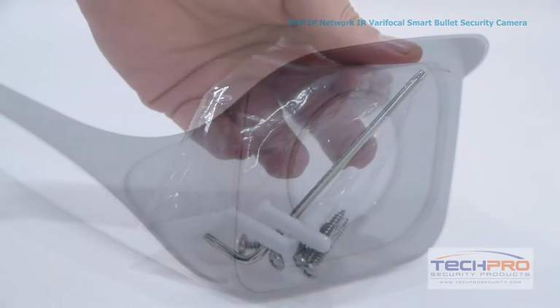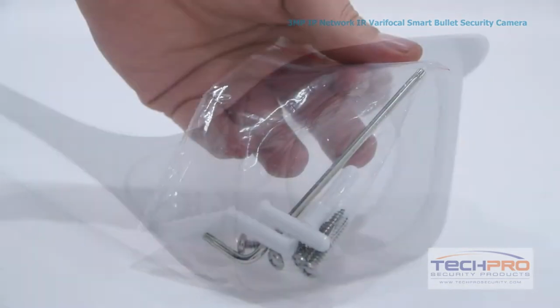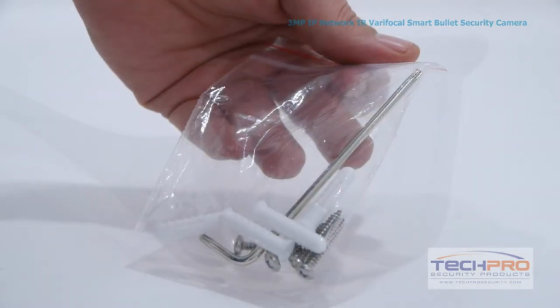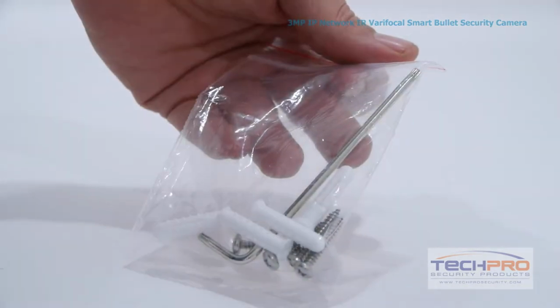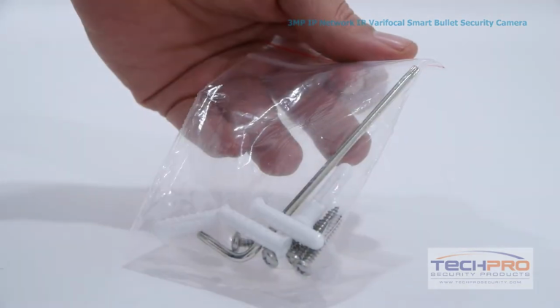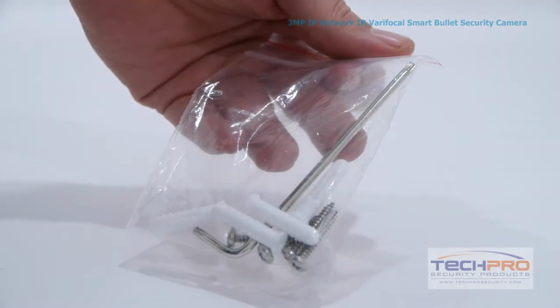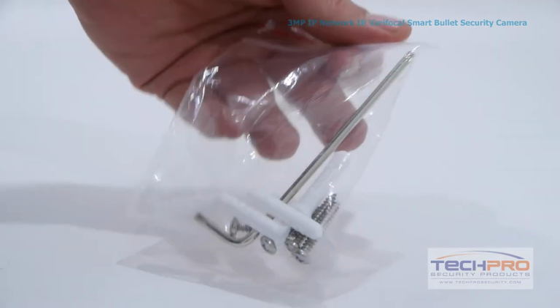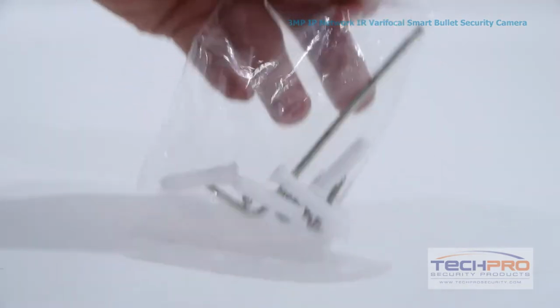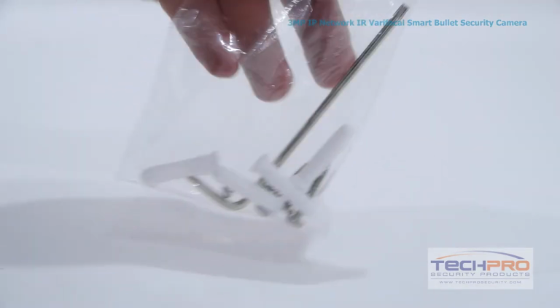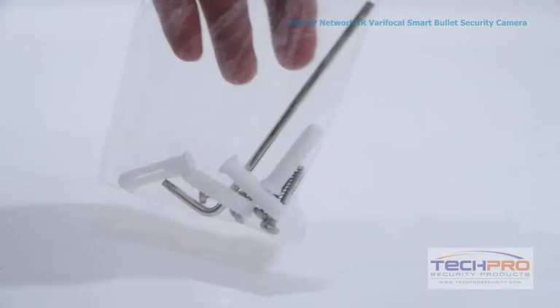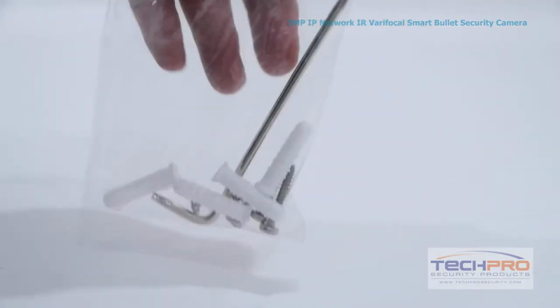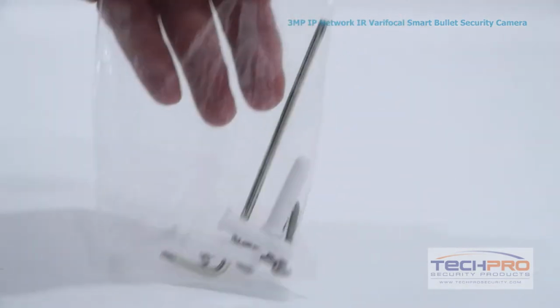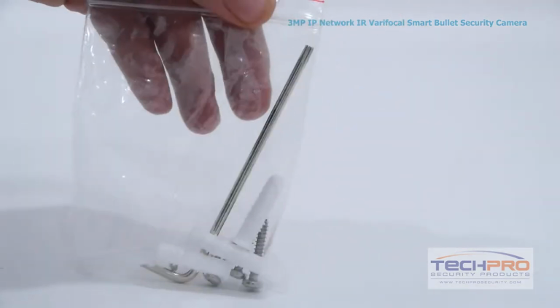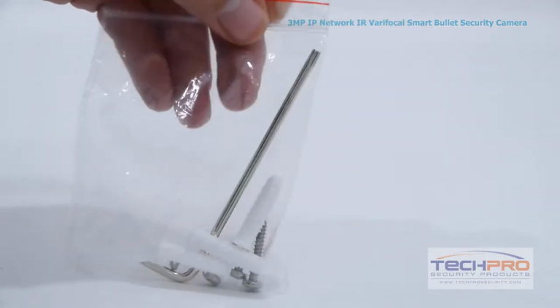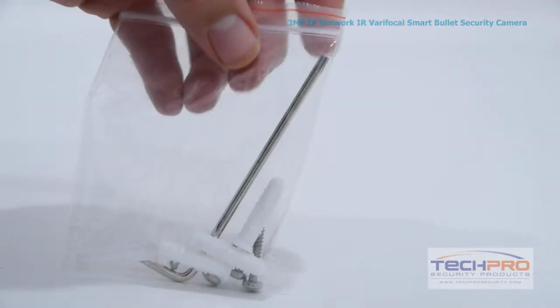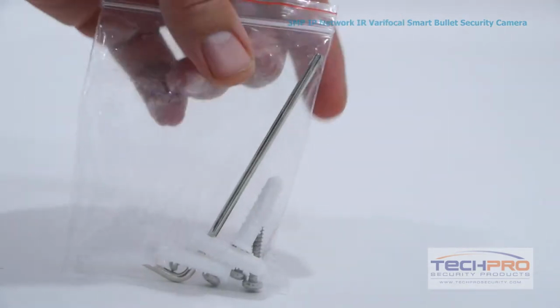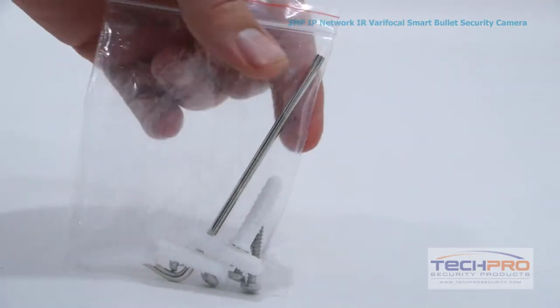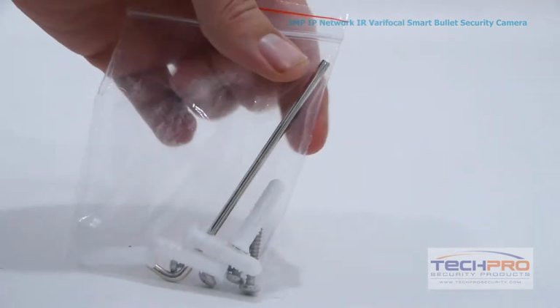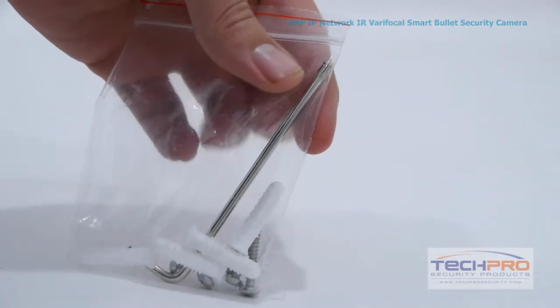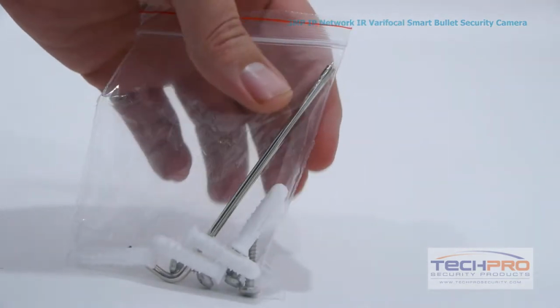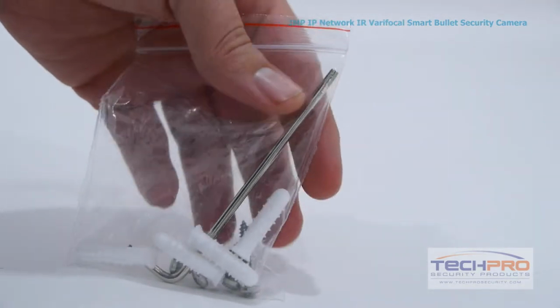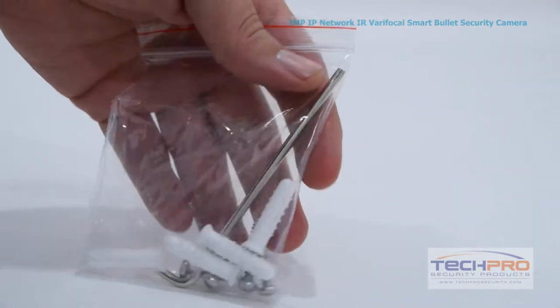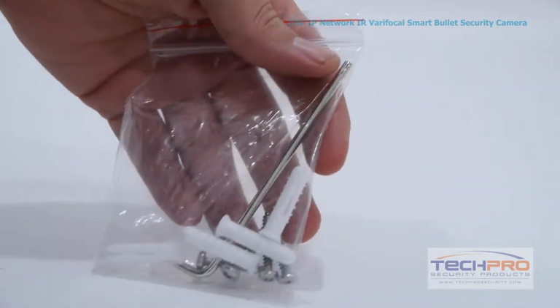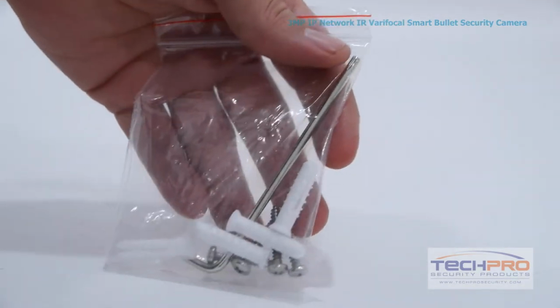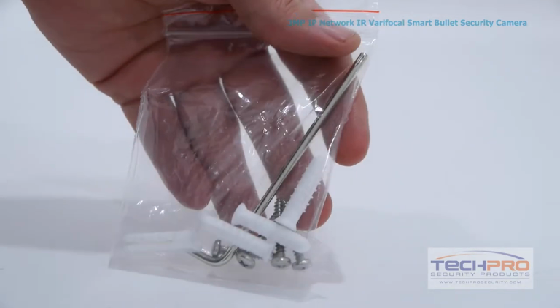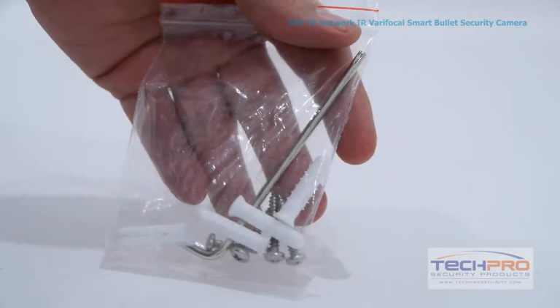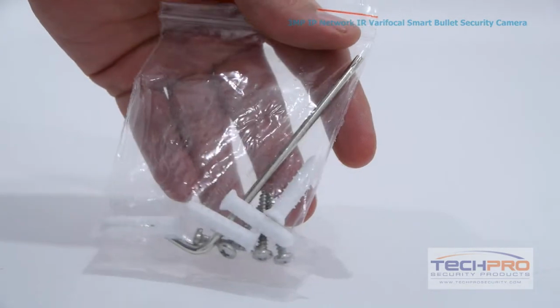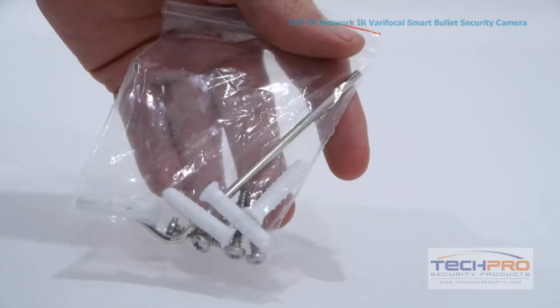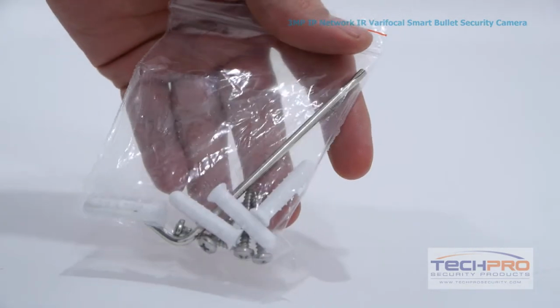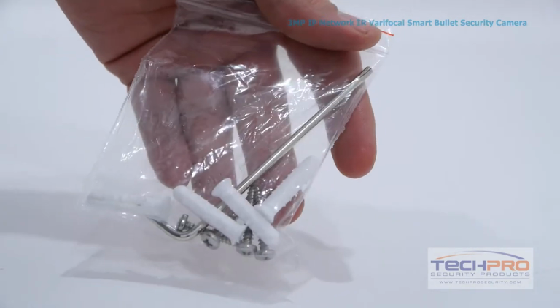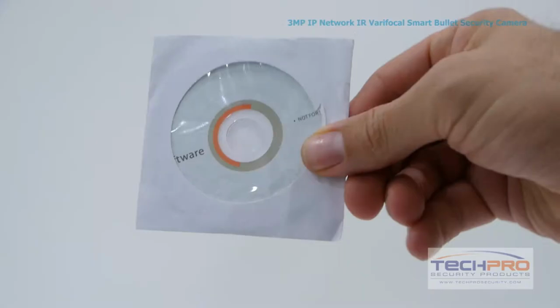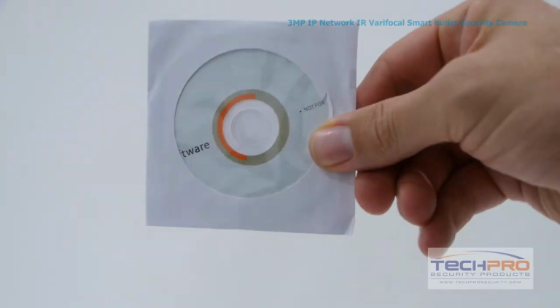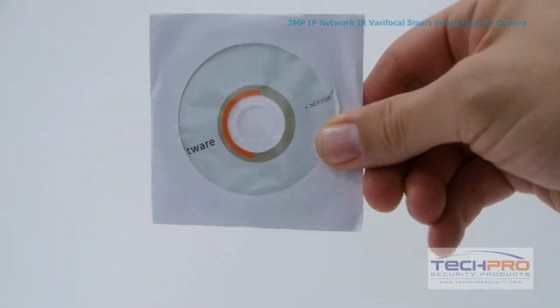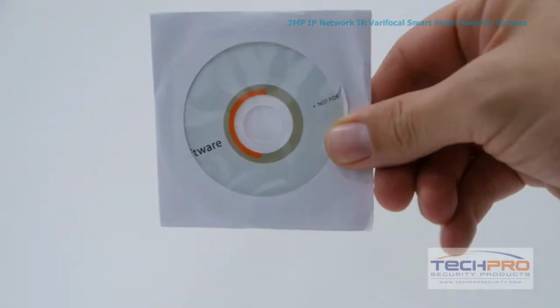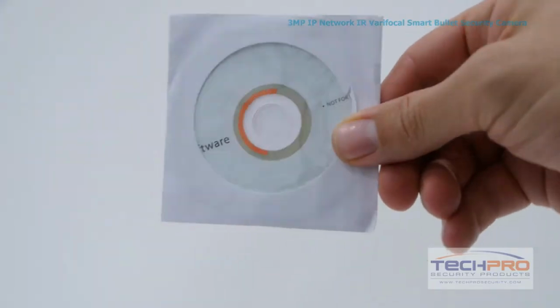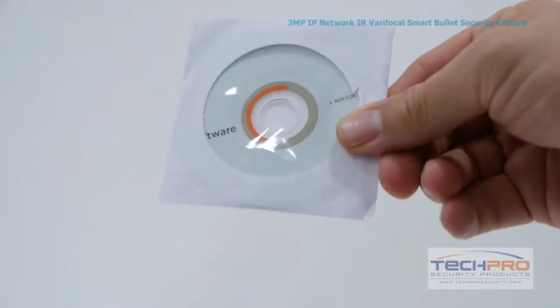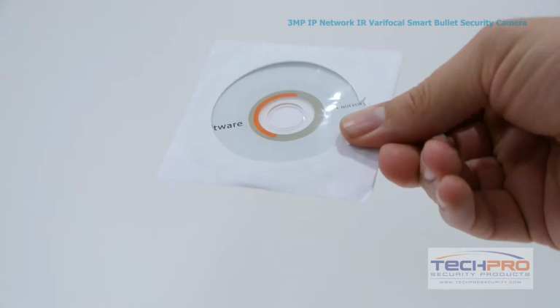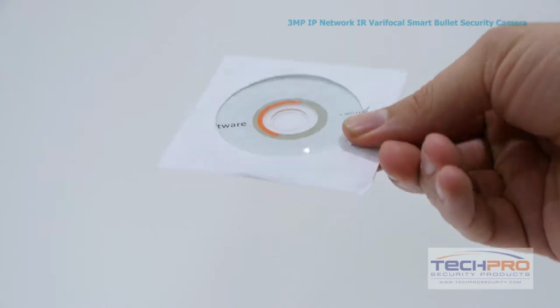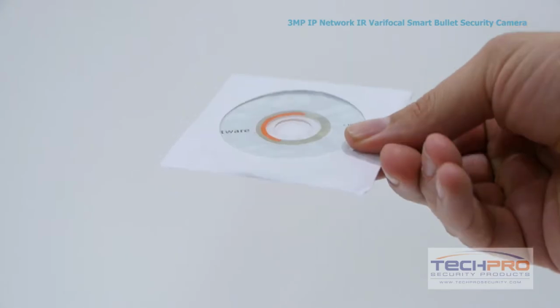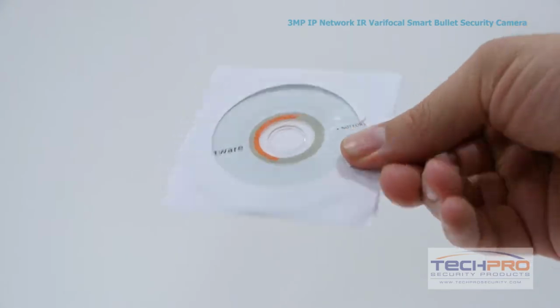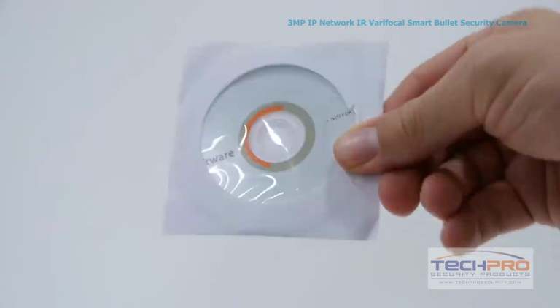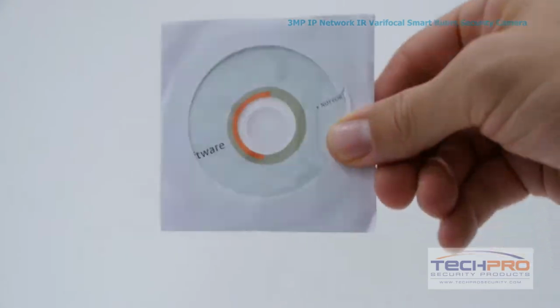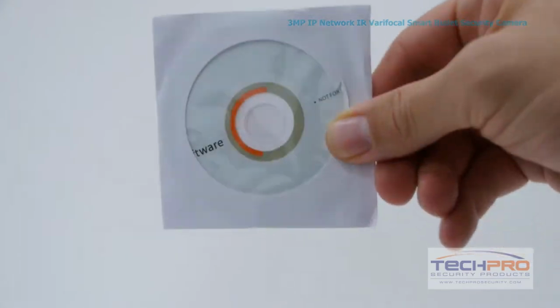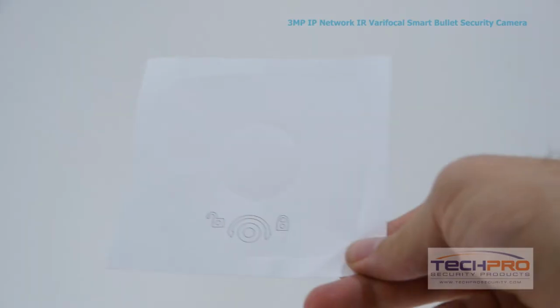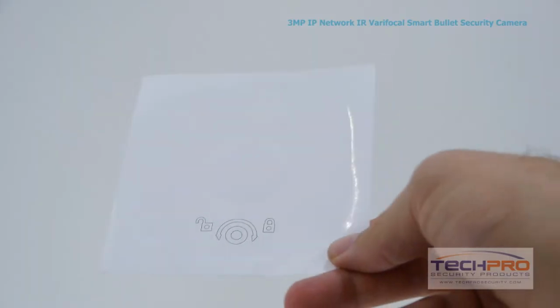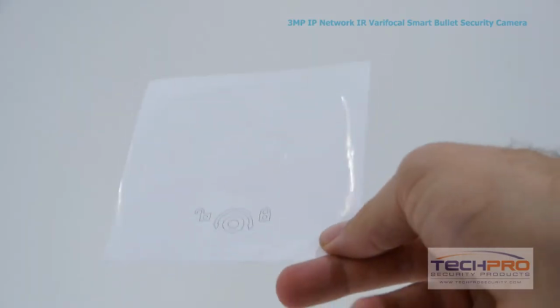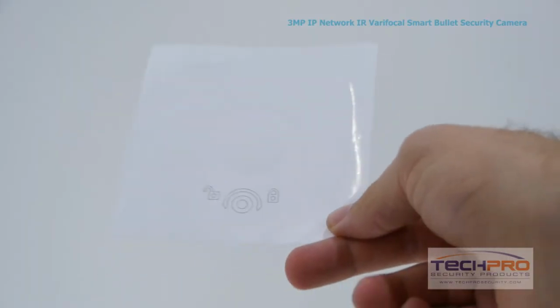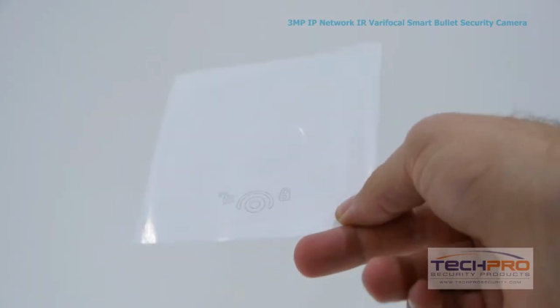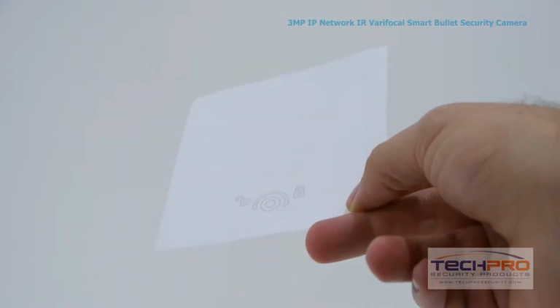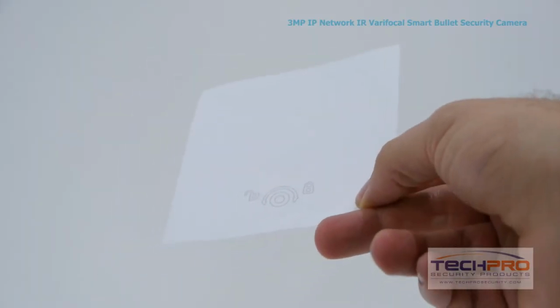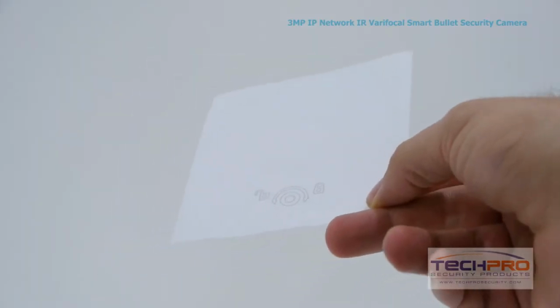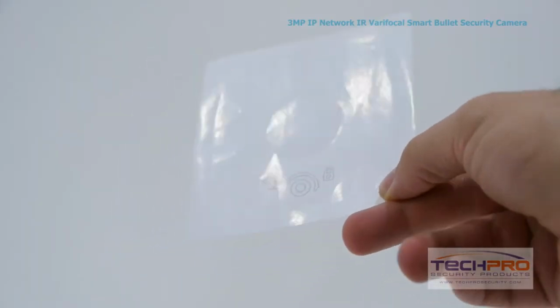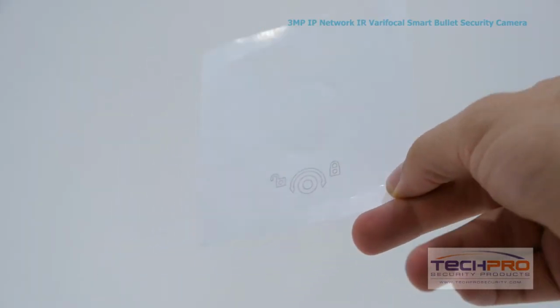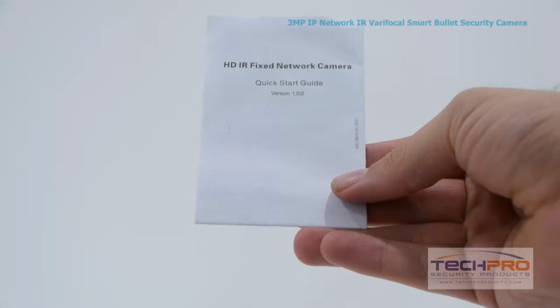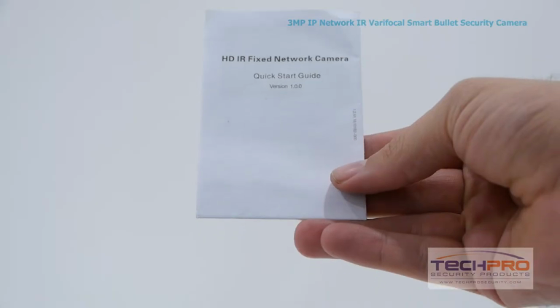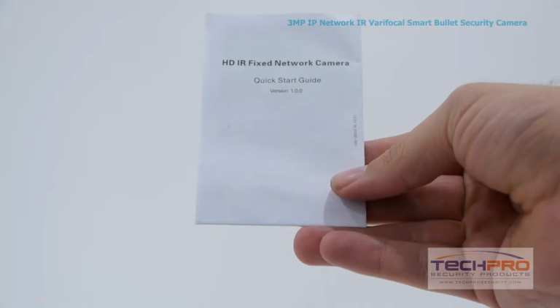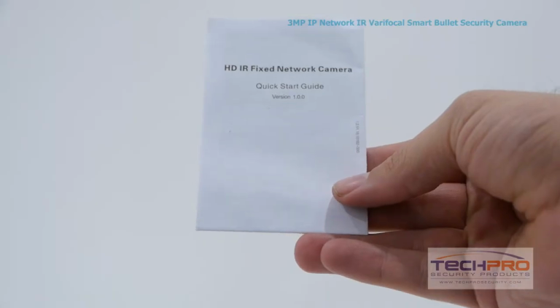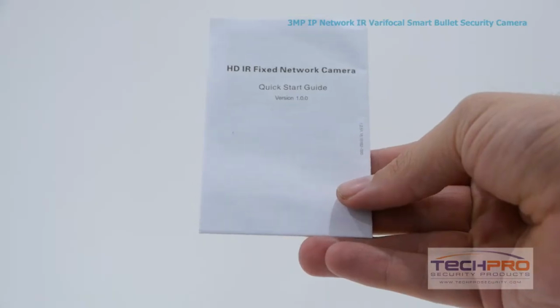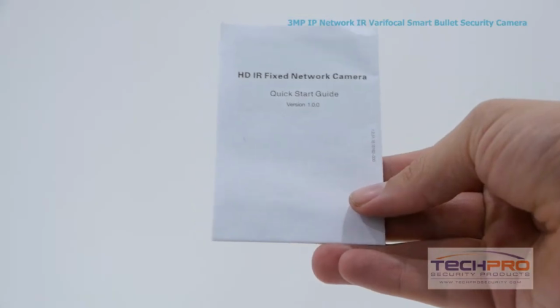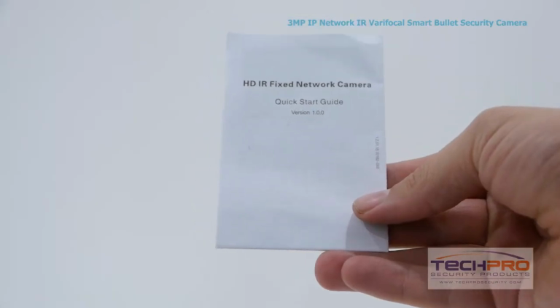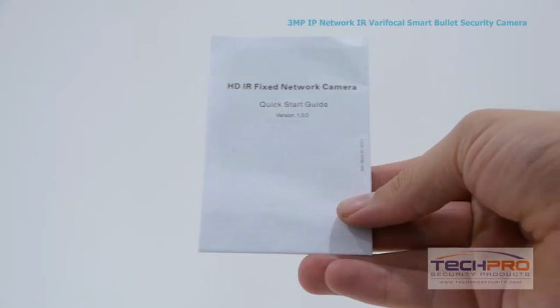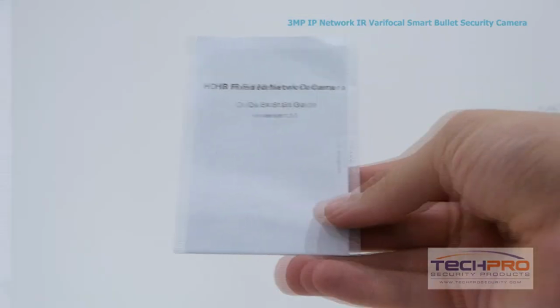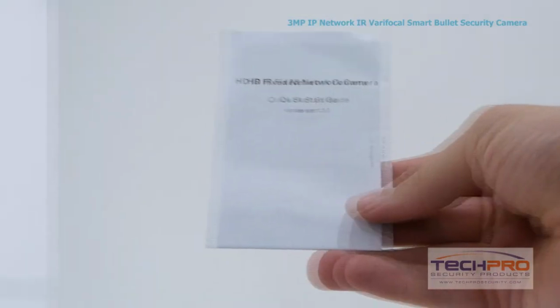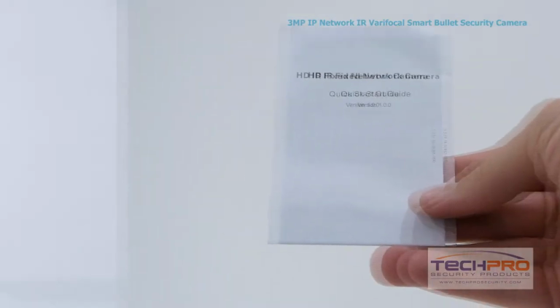Inside the box you'll find a bag of screws, anchors, and an allen wrench, an installation disc, a mounting template, and an instruction manual.